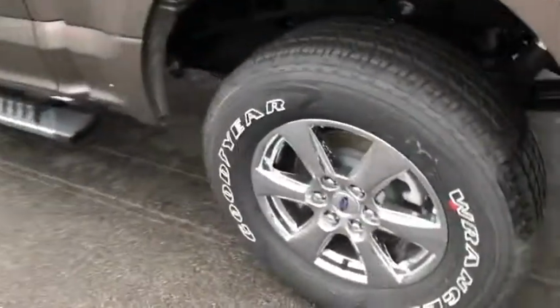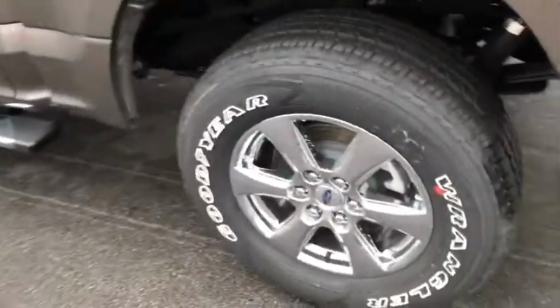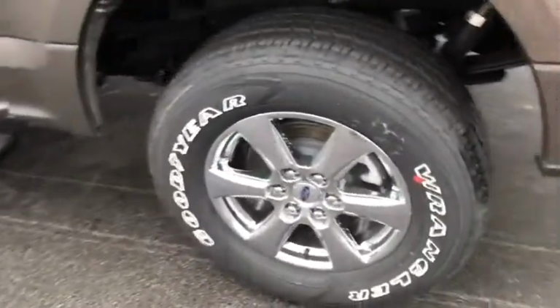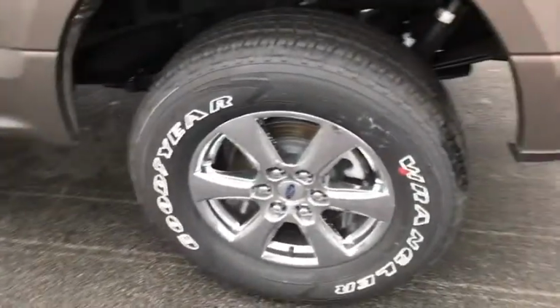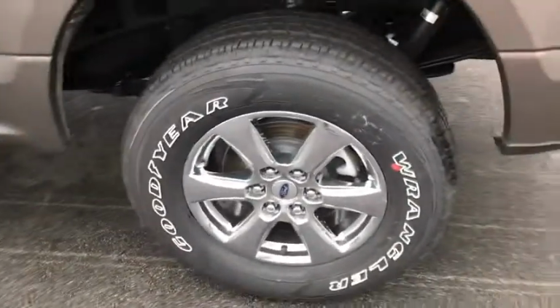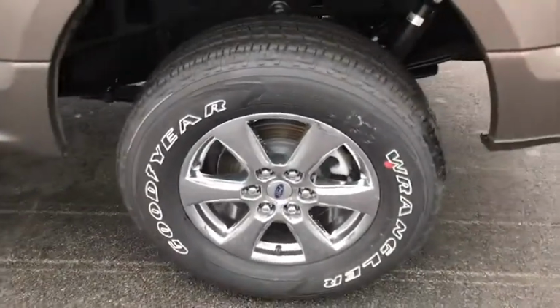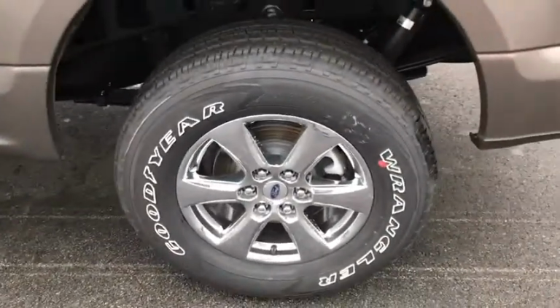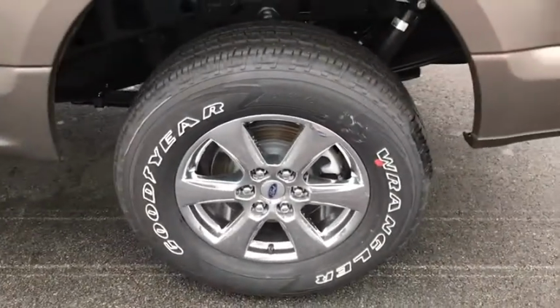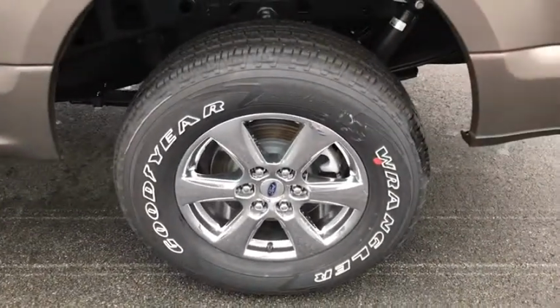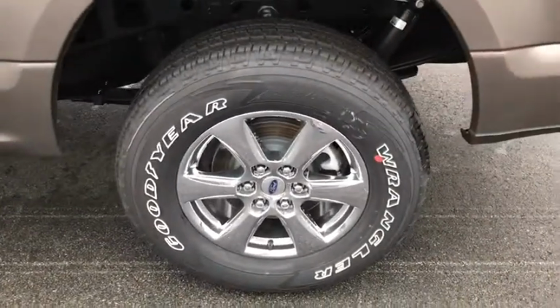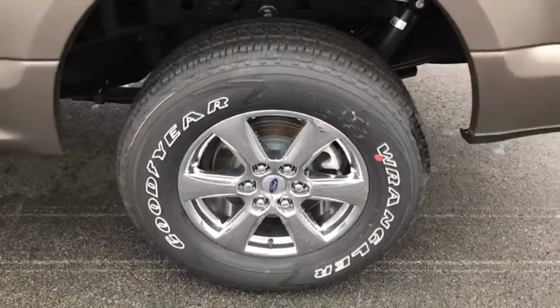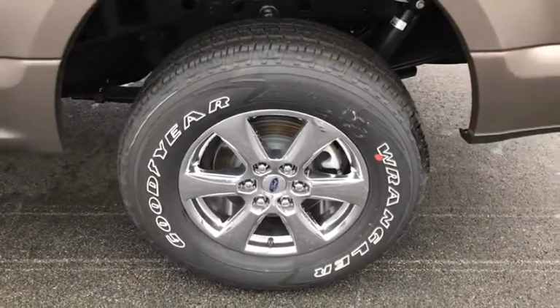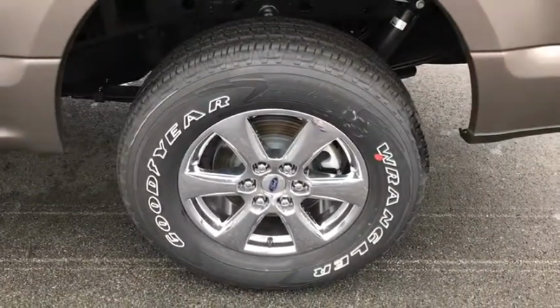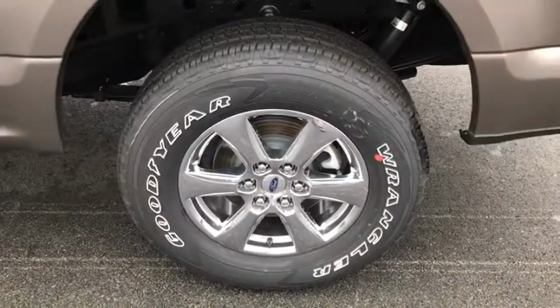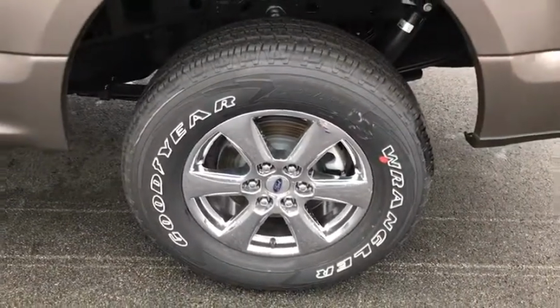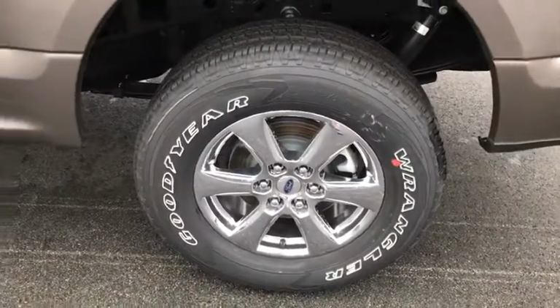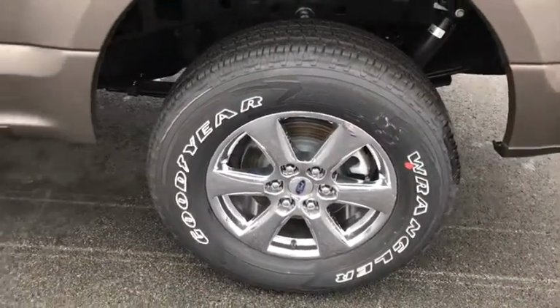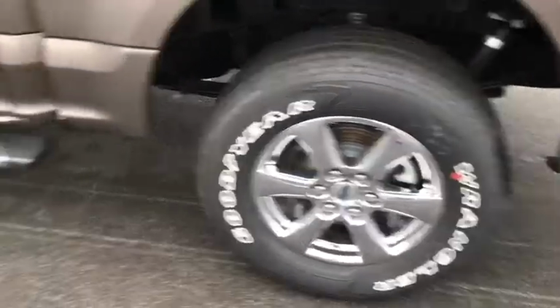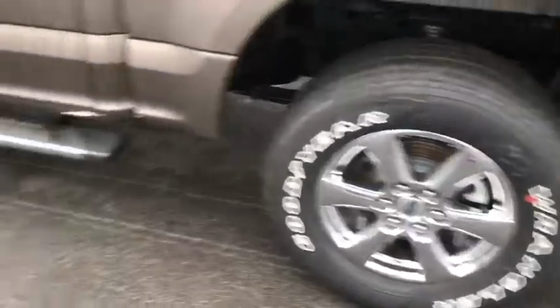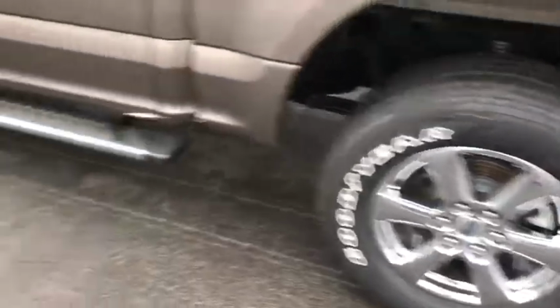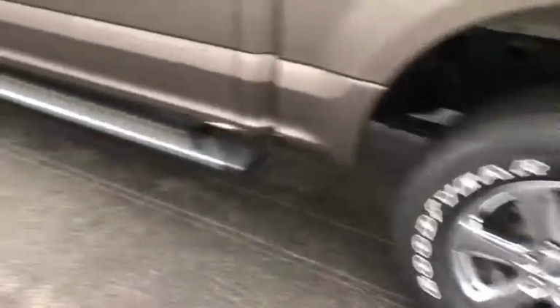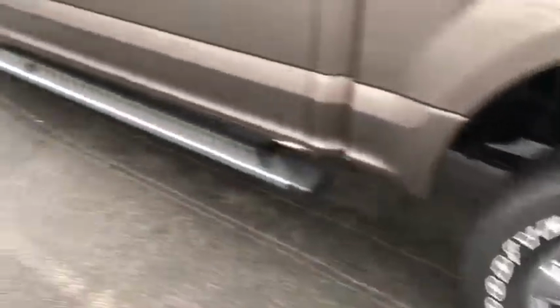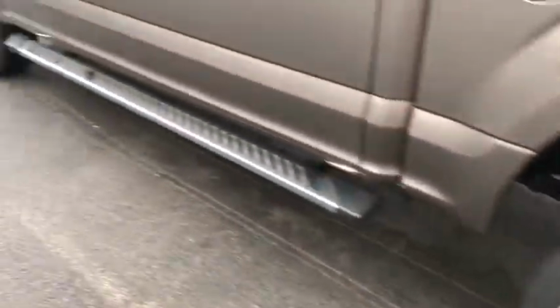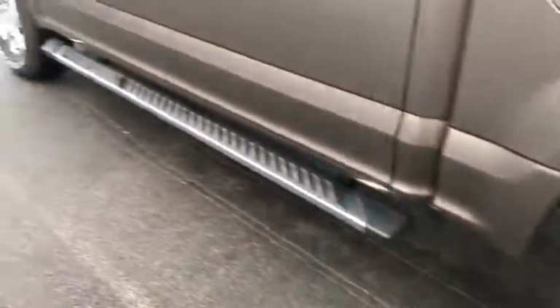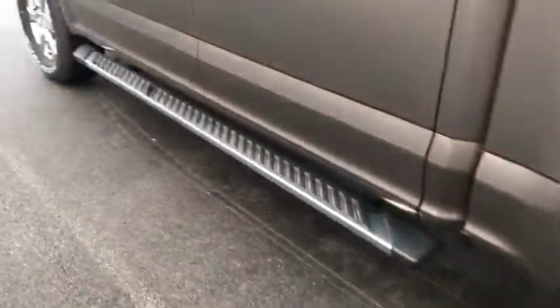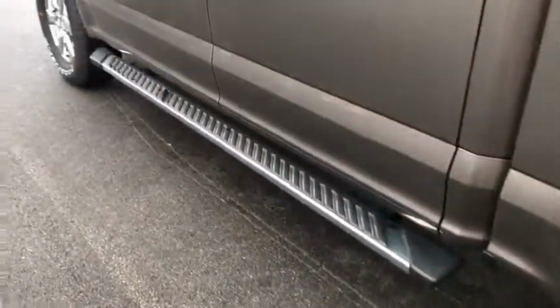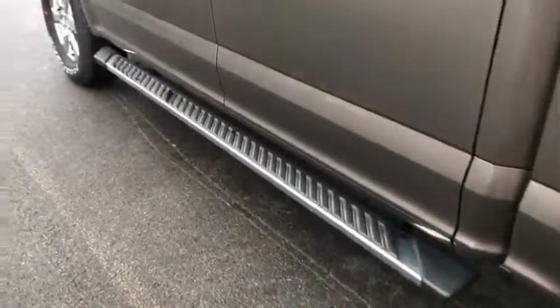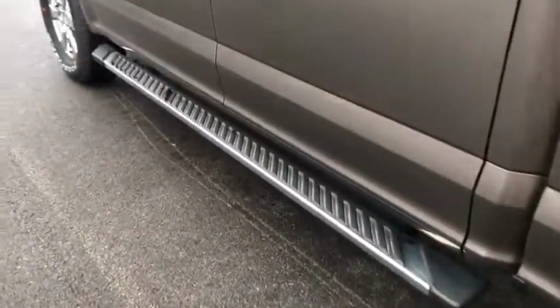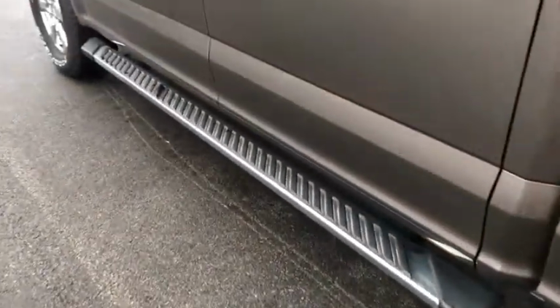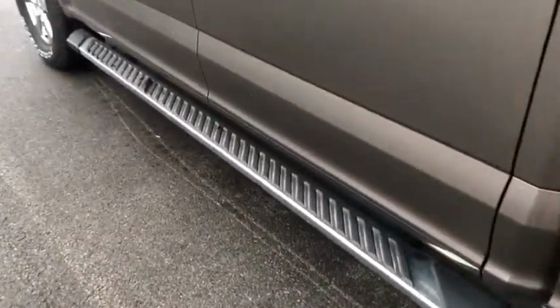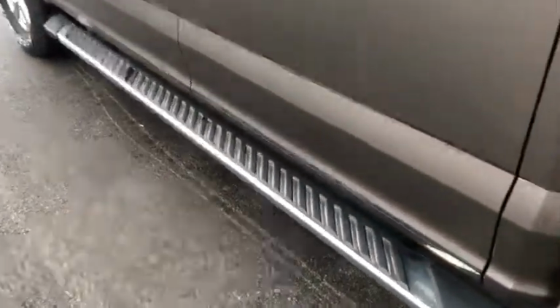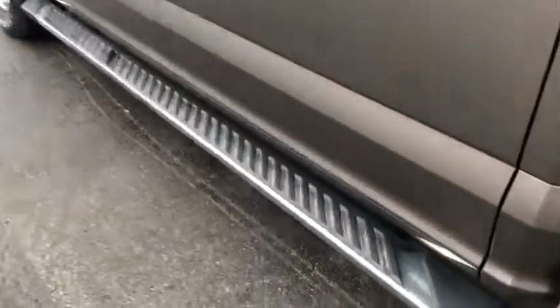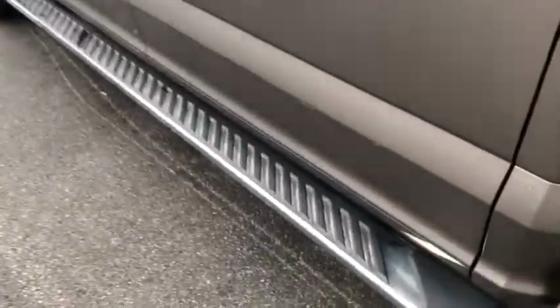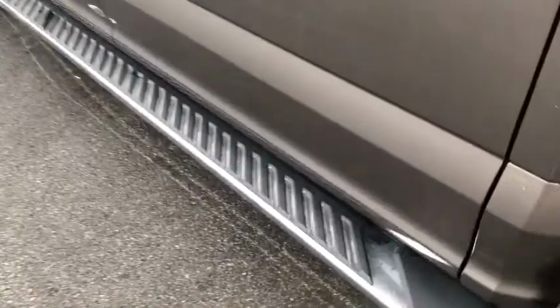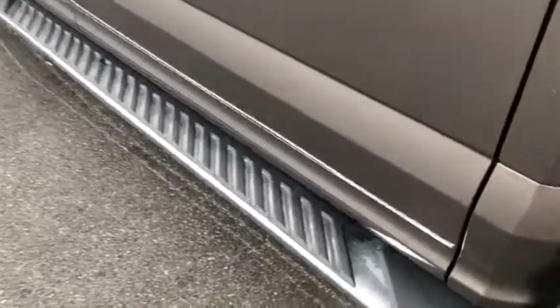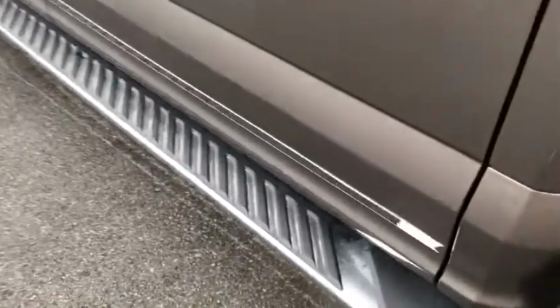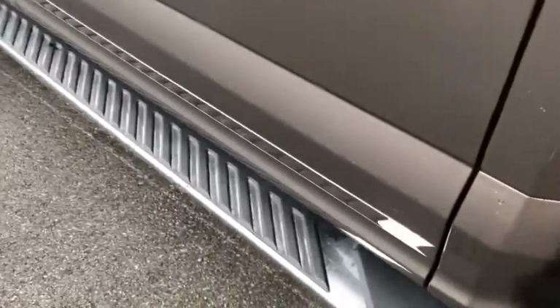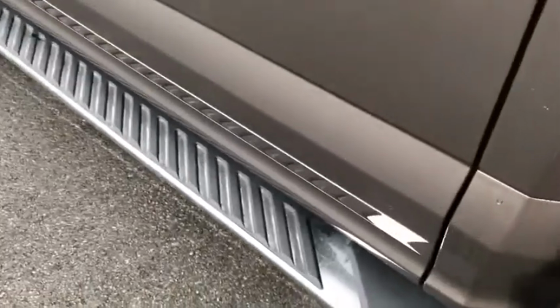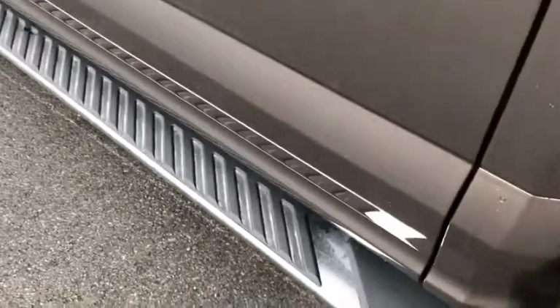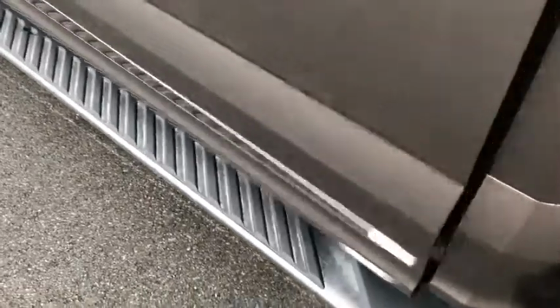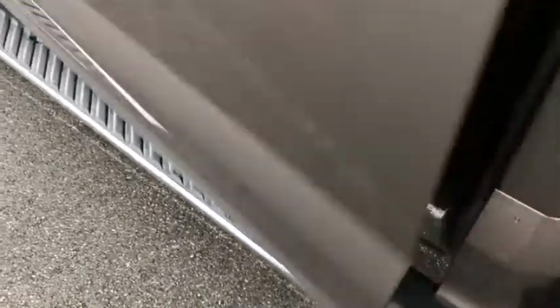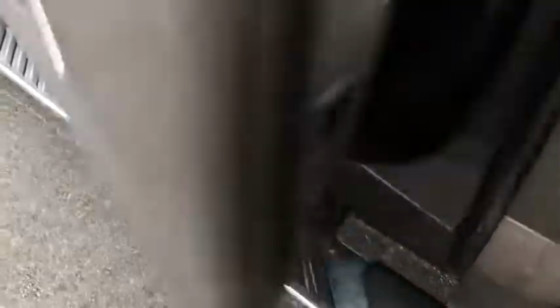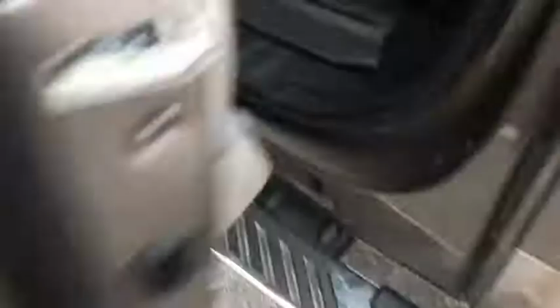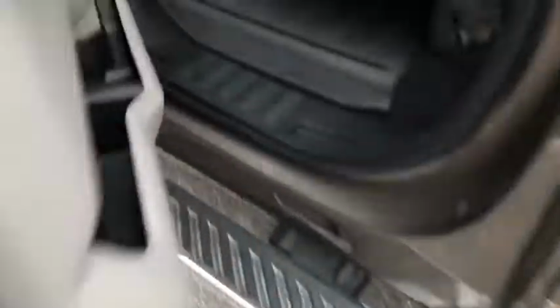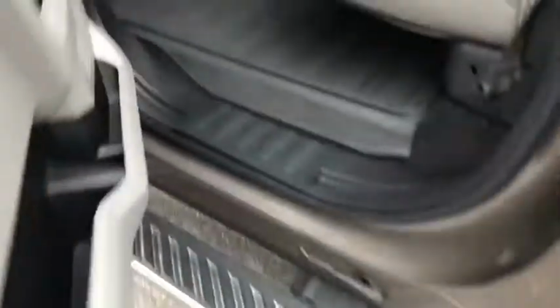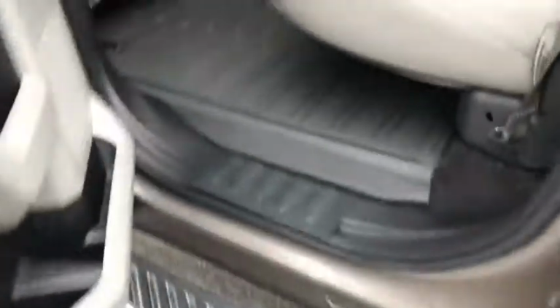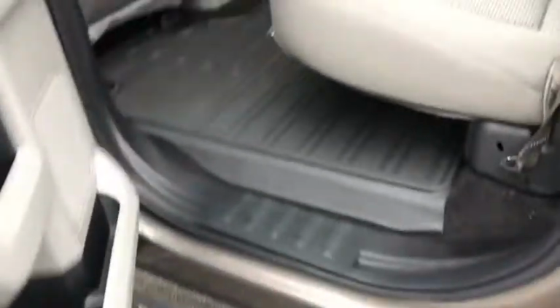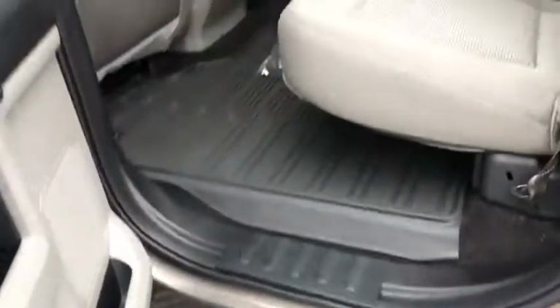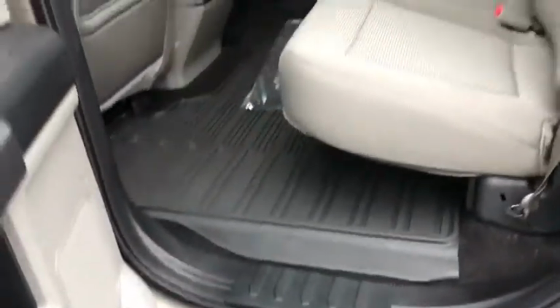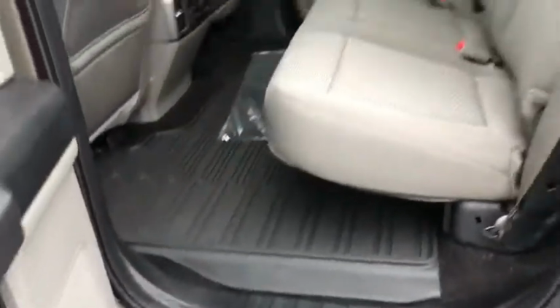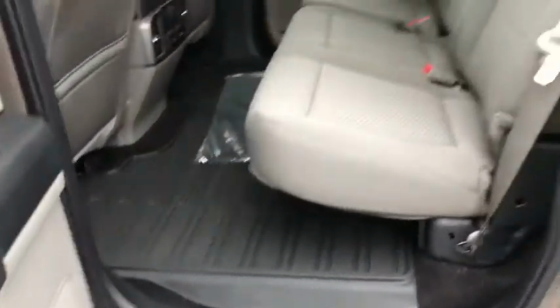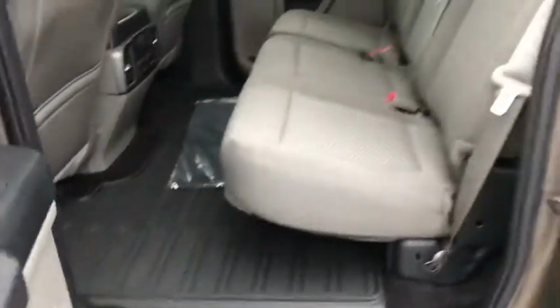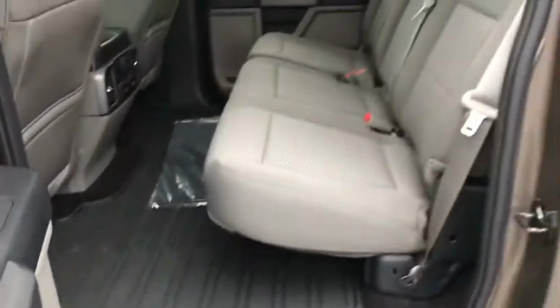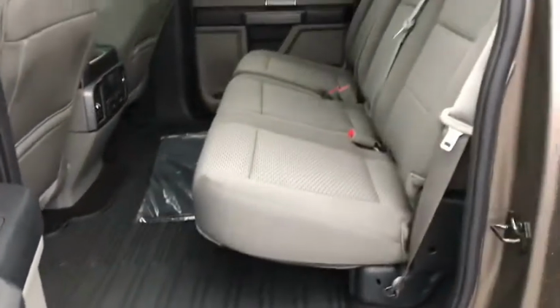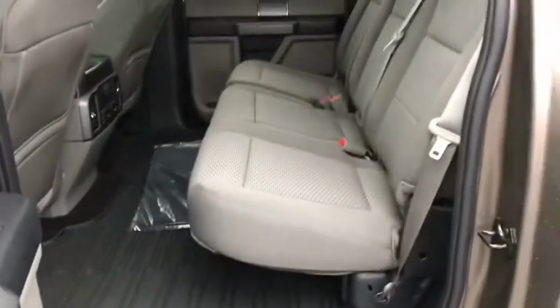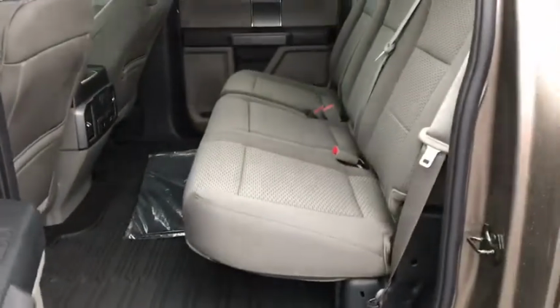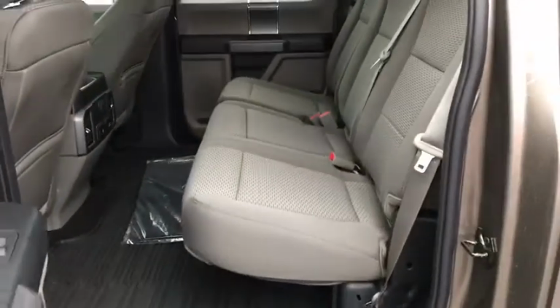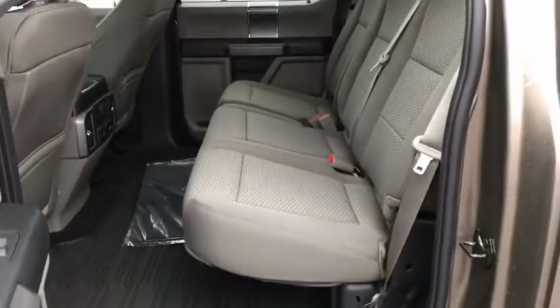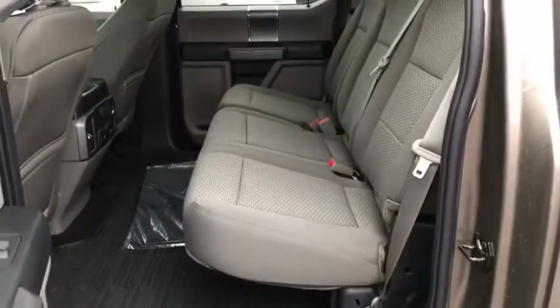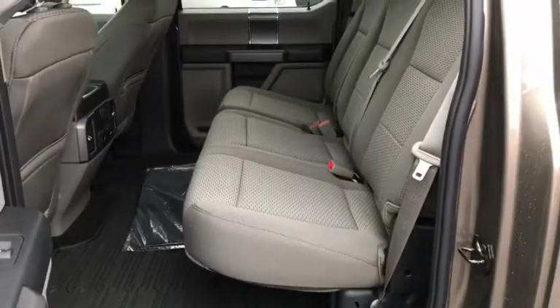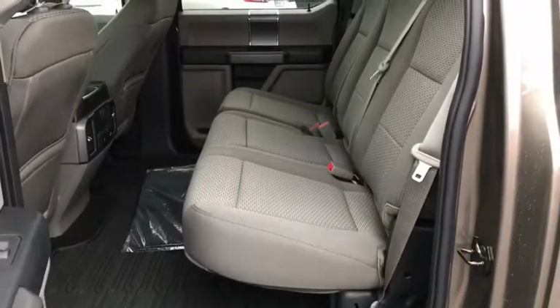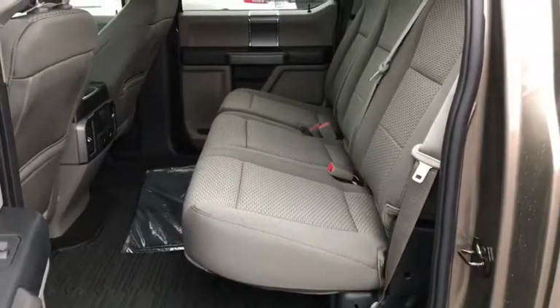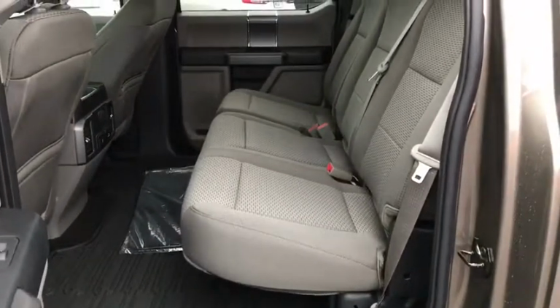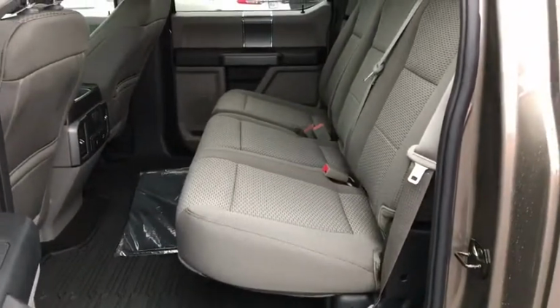Fog lights, heated front seats, compass, panic alarm. Take this vehicle for a spin and see why so many shoppers are now proud owners.